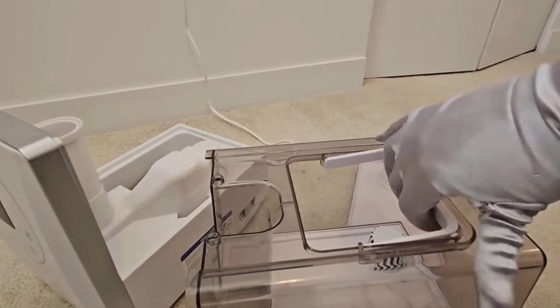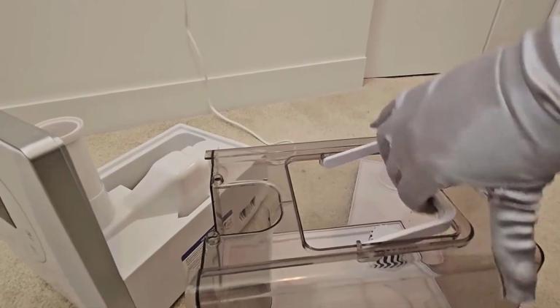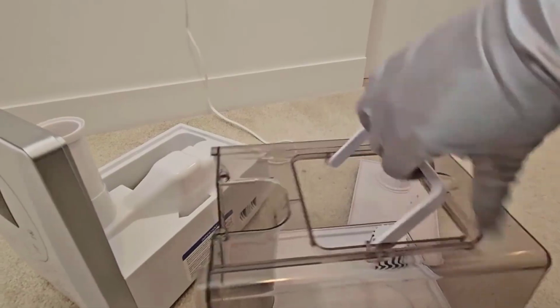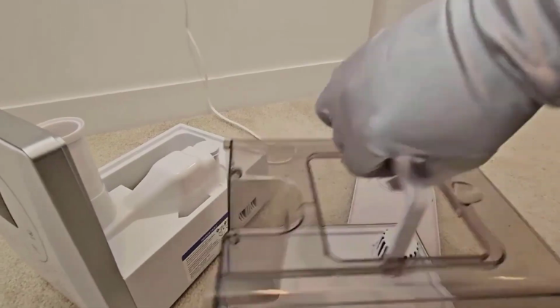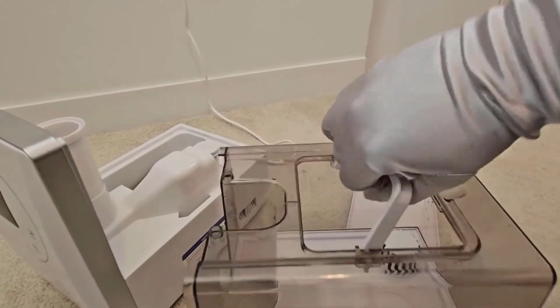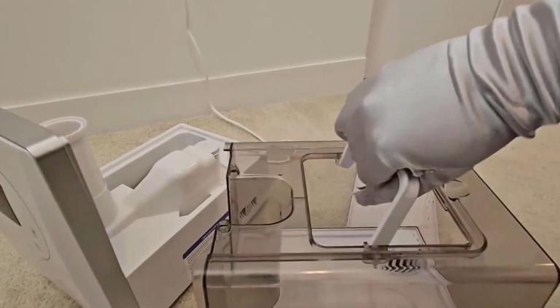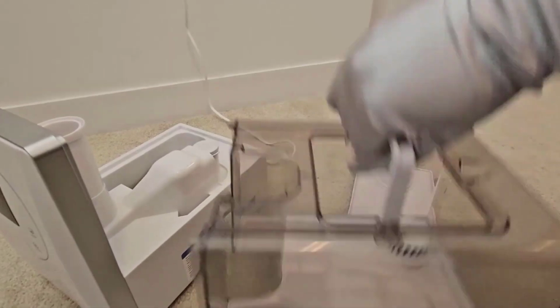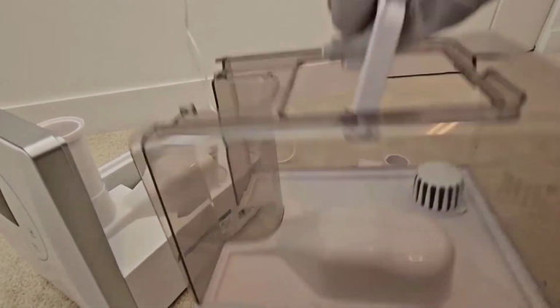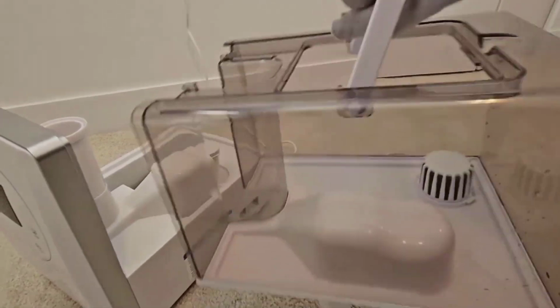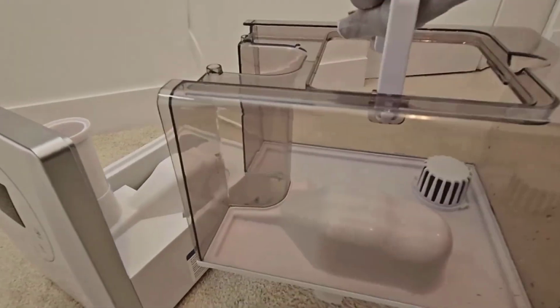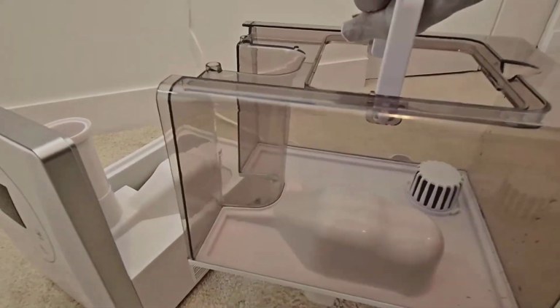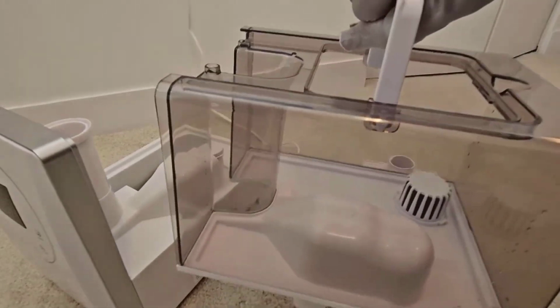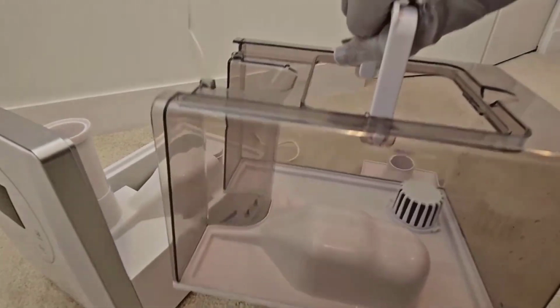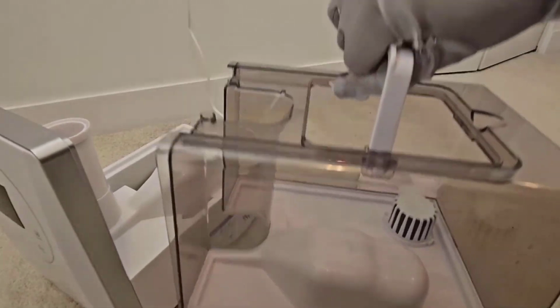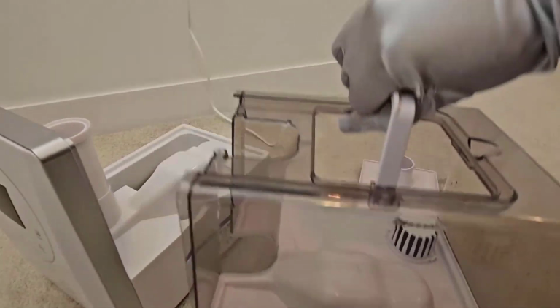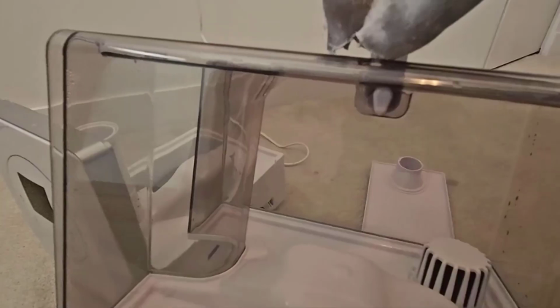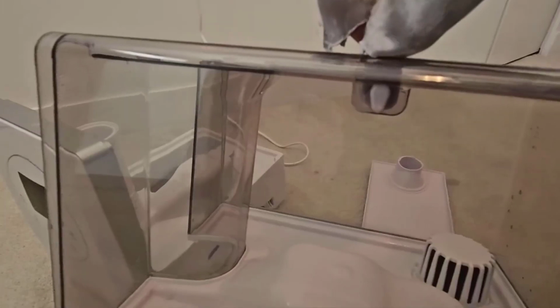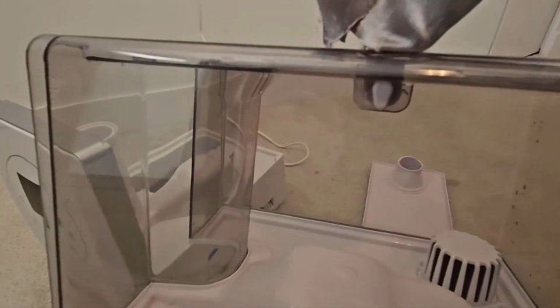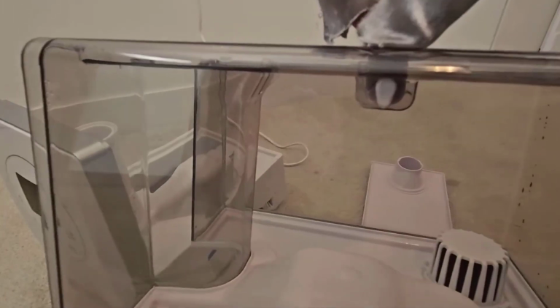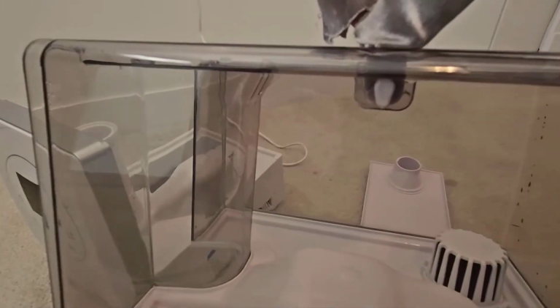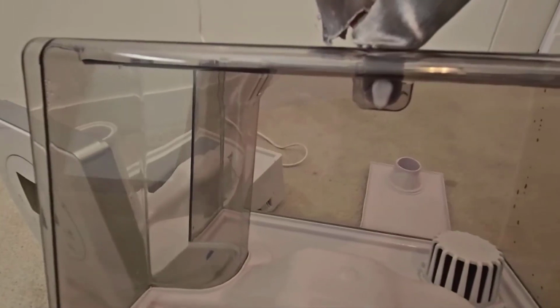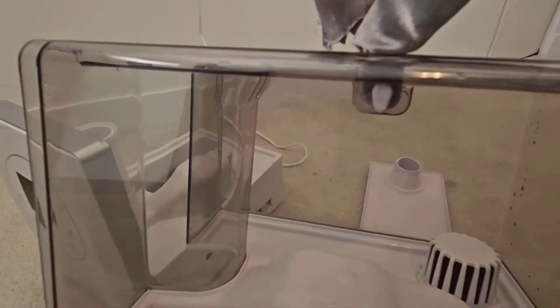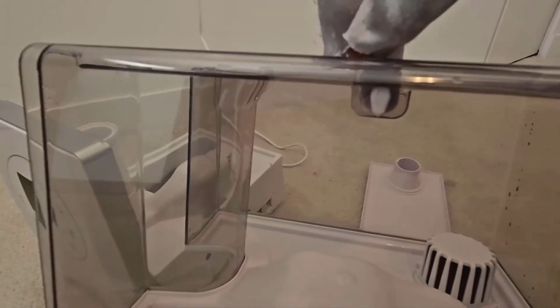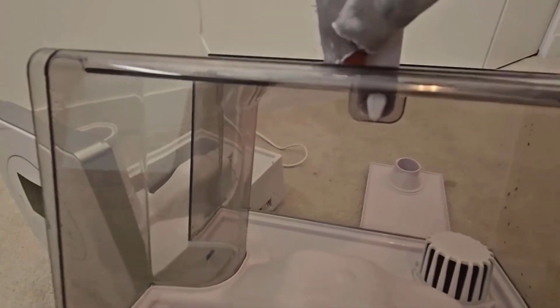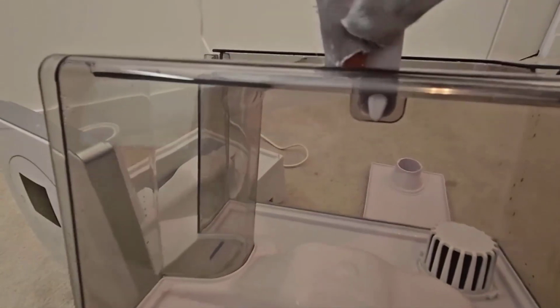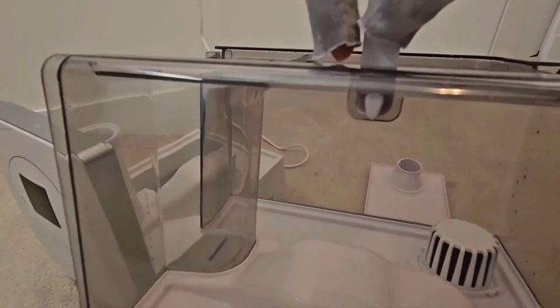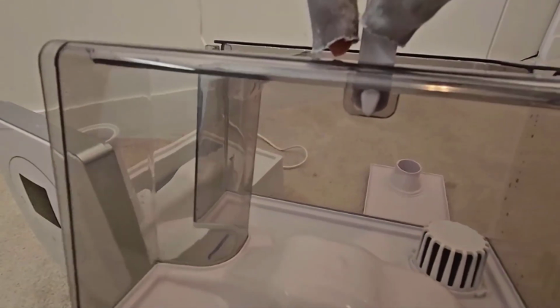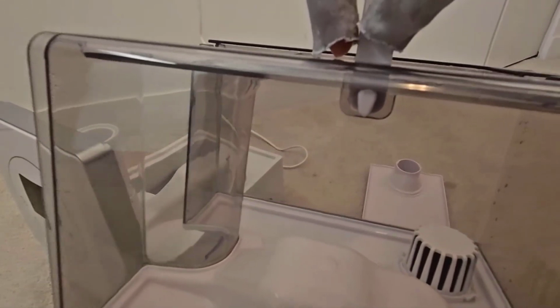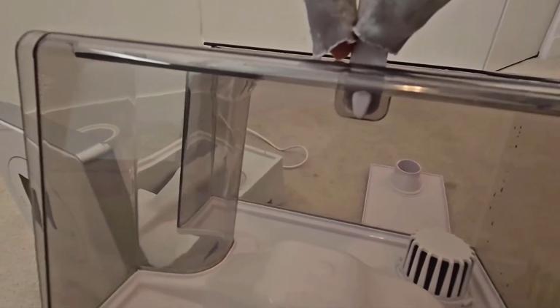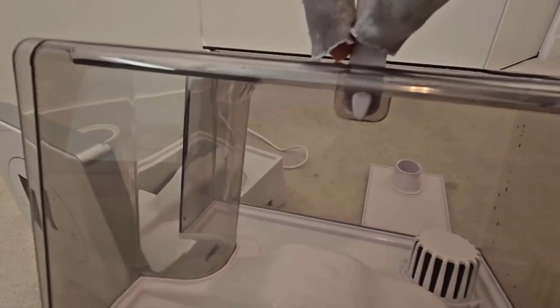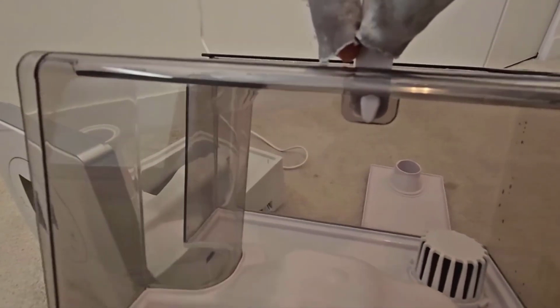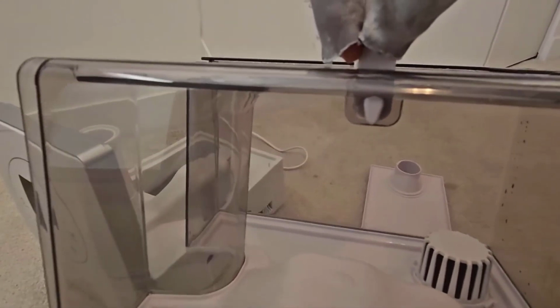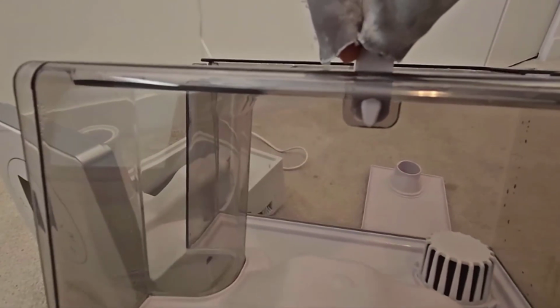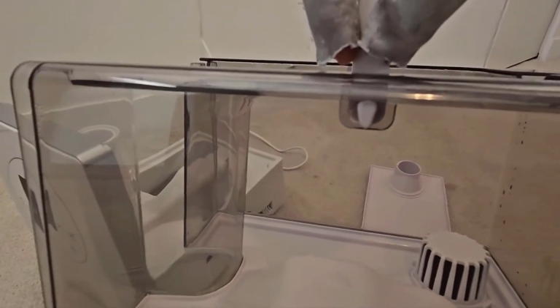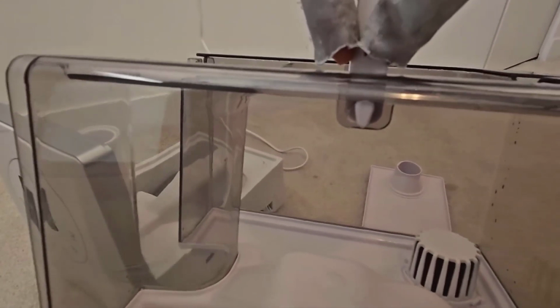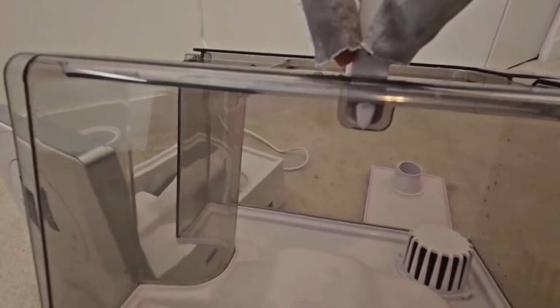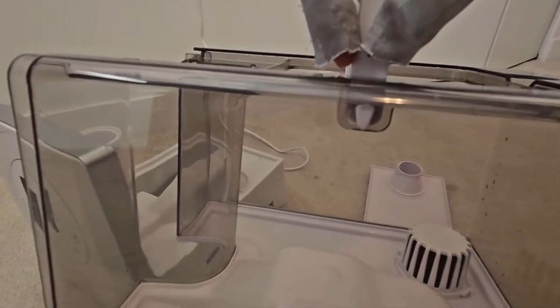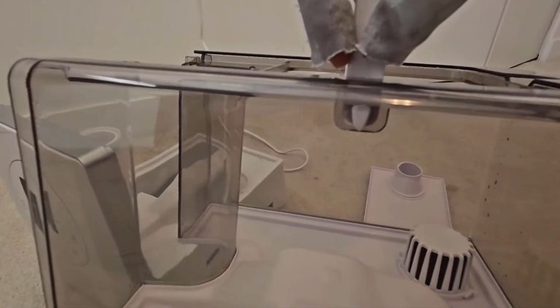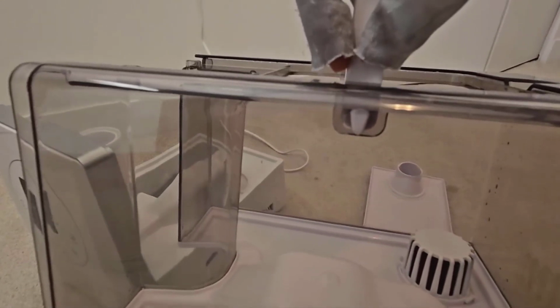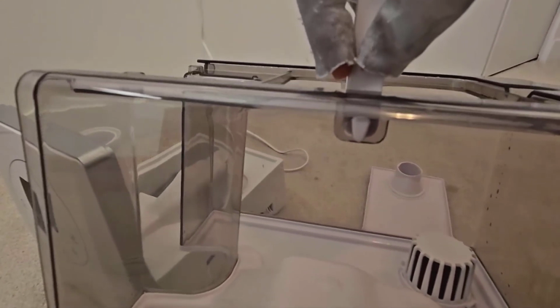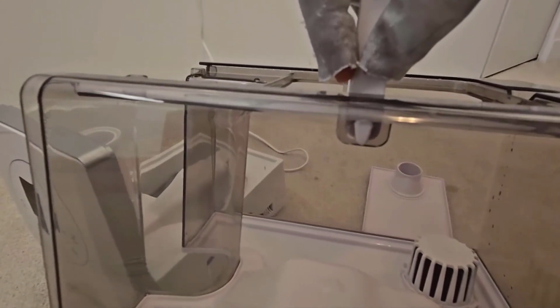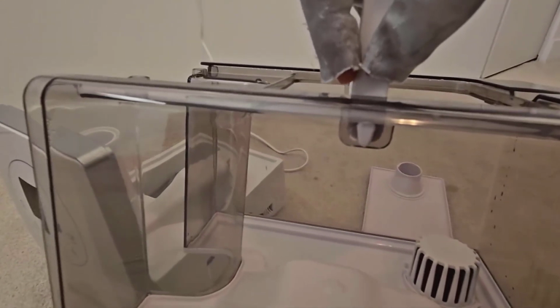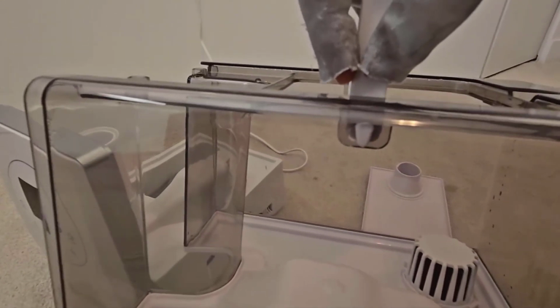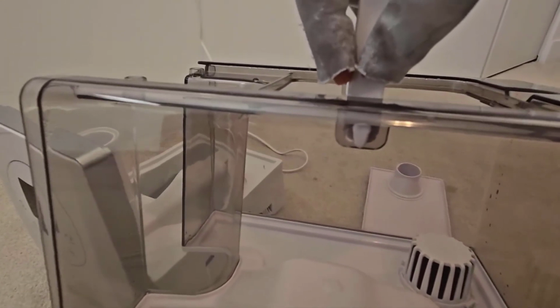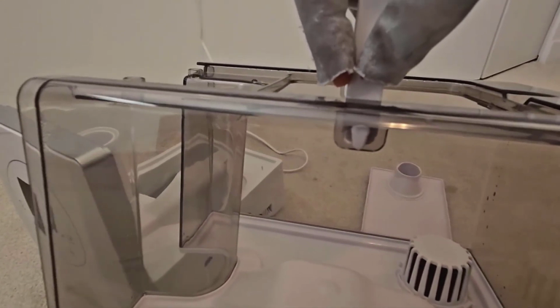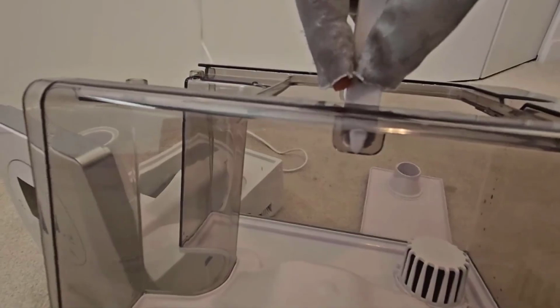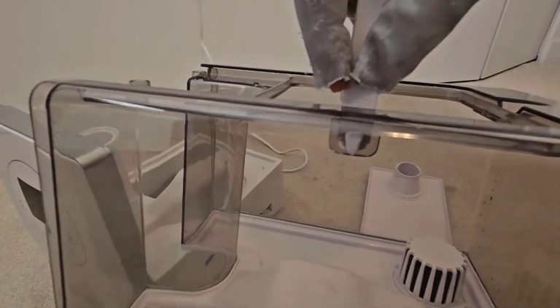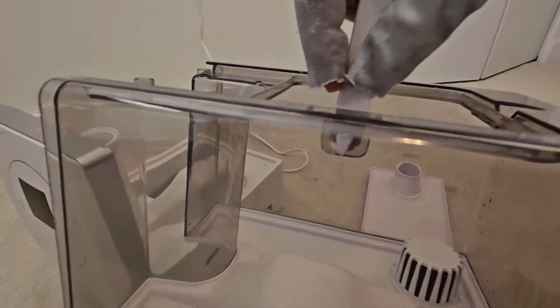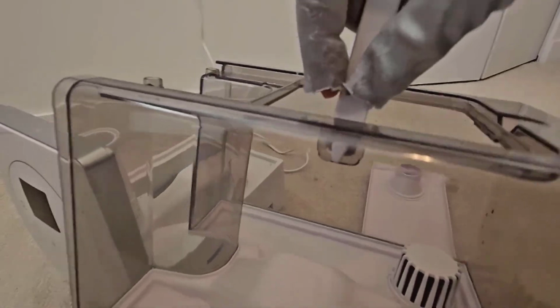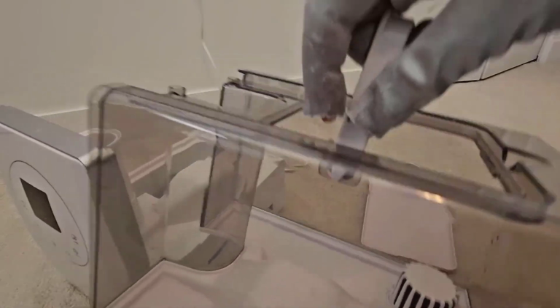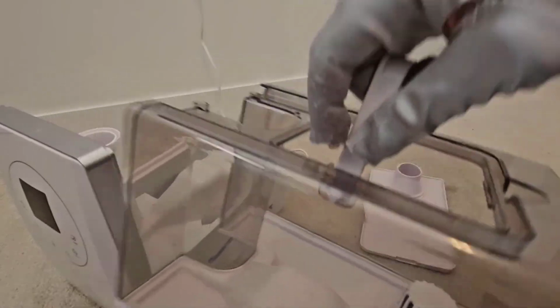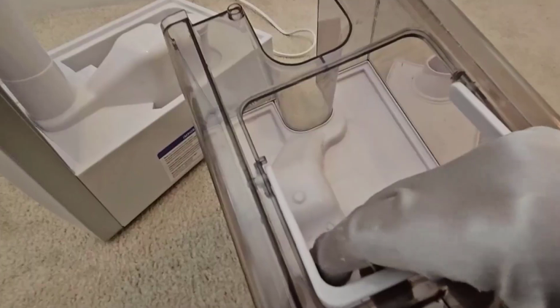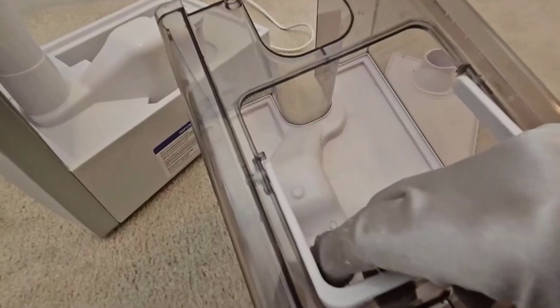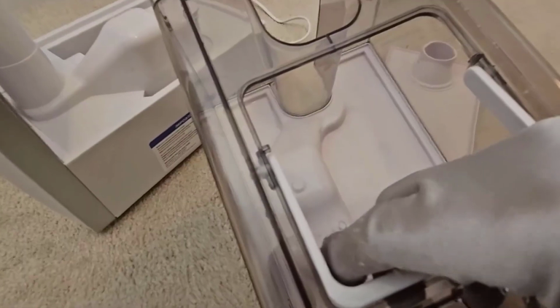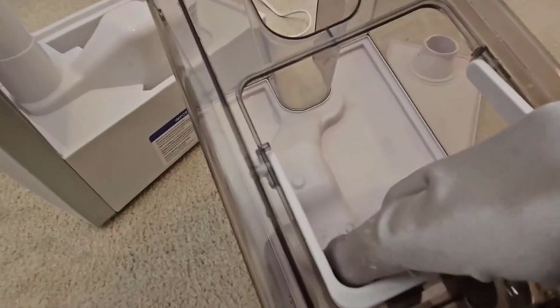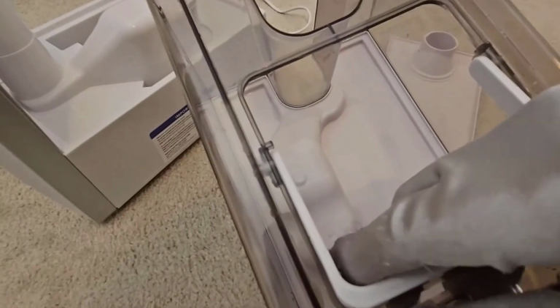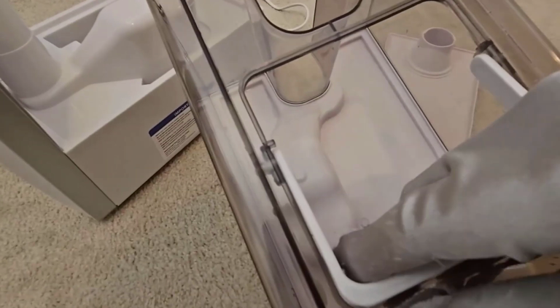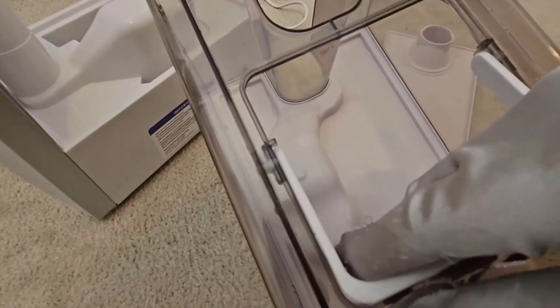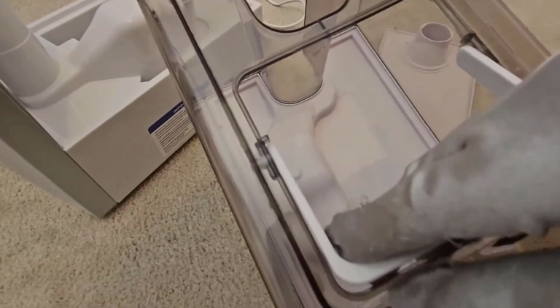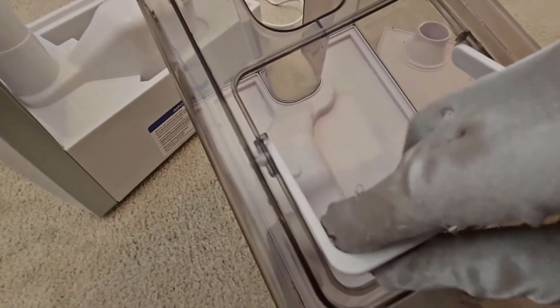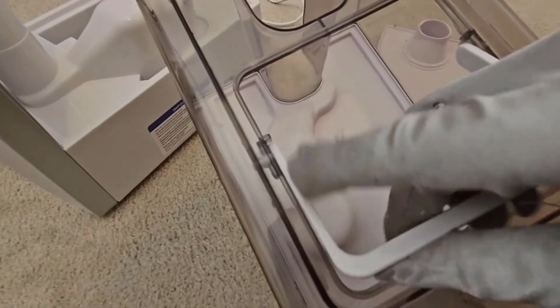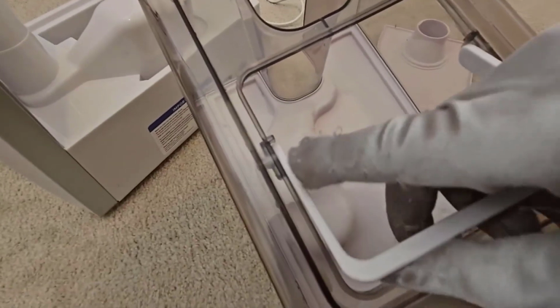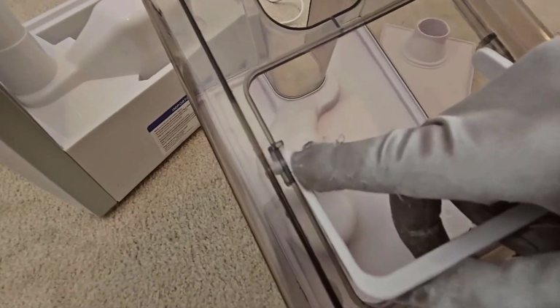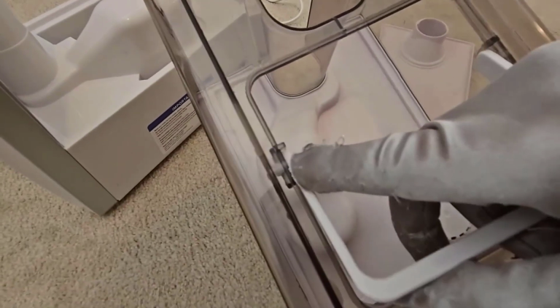One-step top-fill. No need to flip anything upside down. The top-fill design makes refills and cleaning quick and simple.